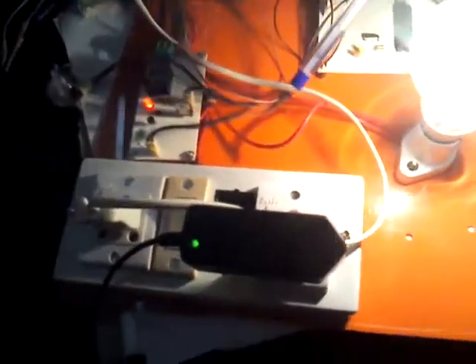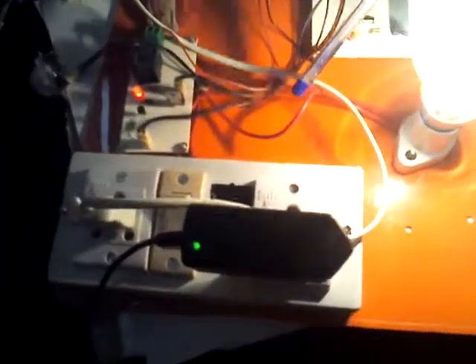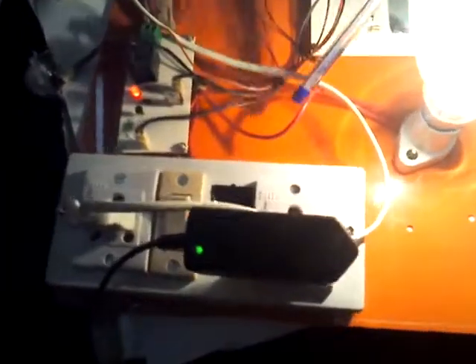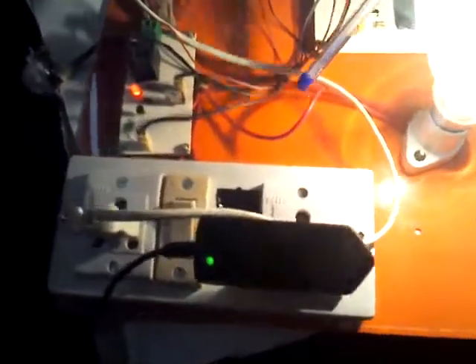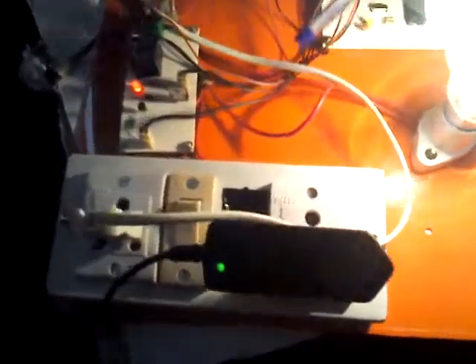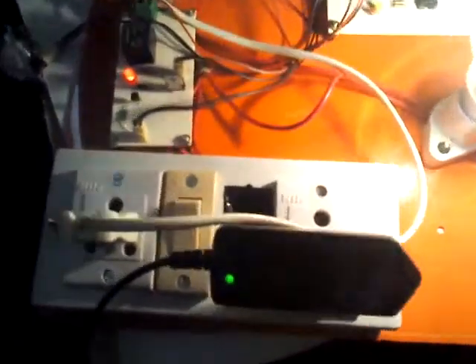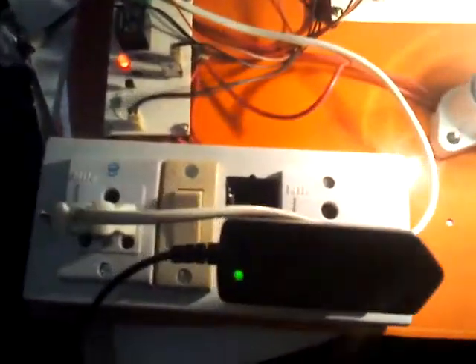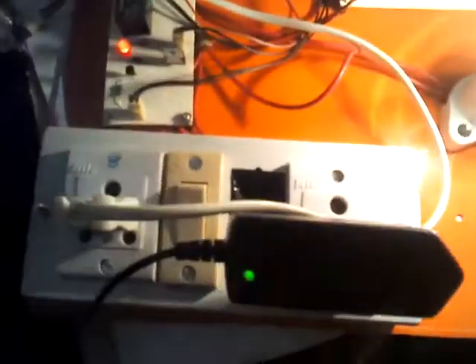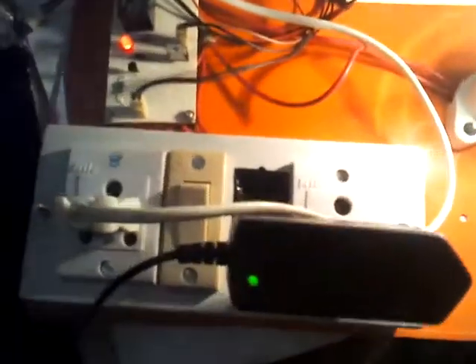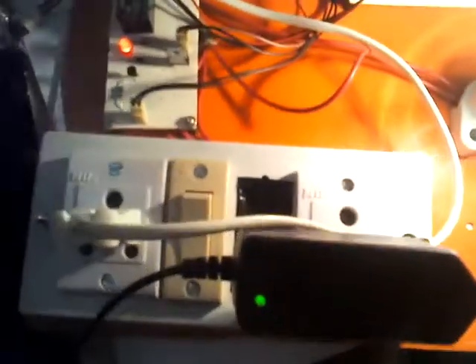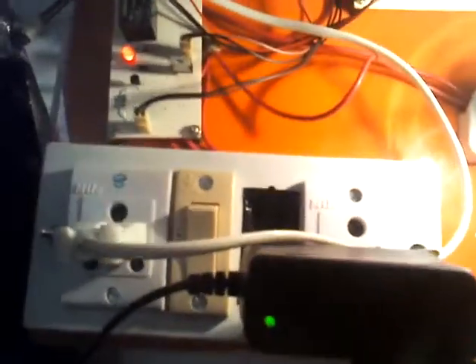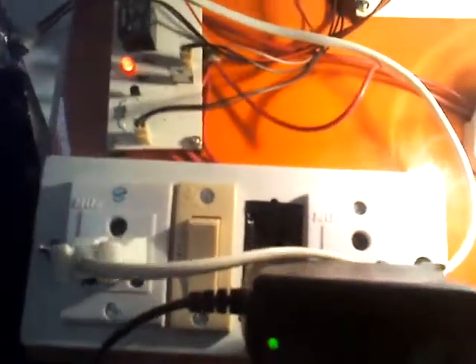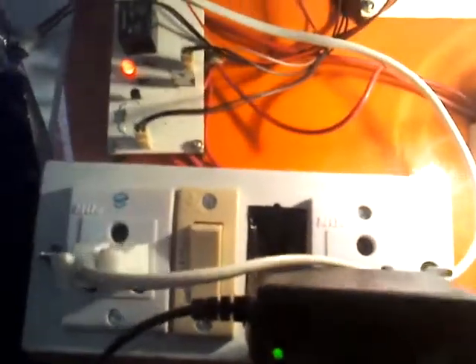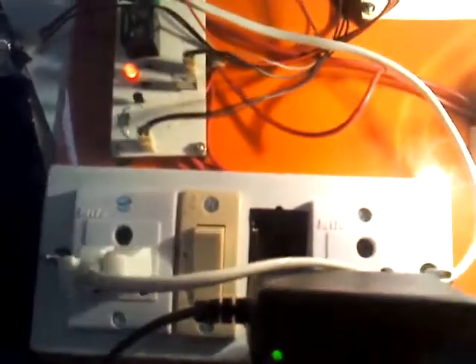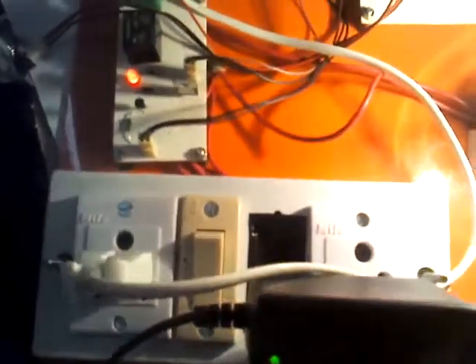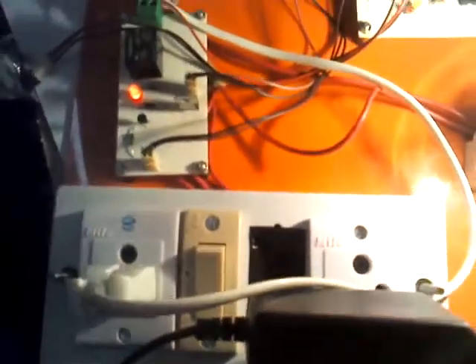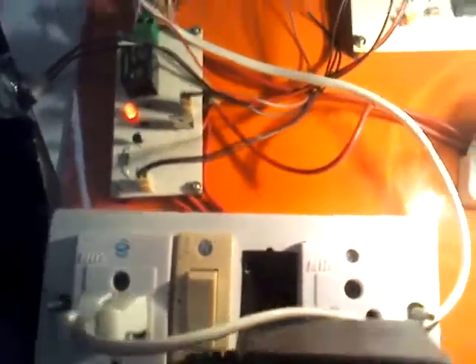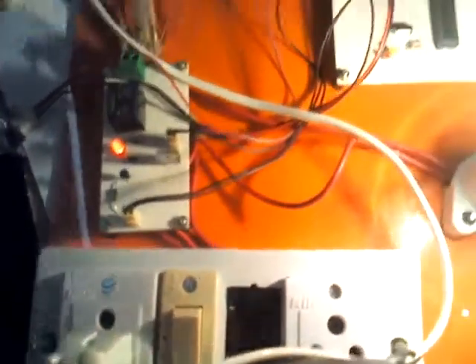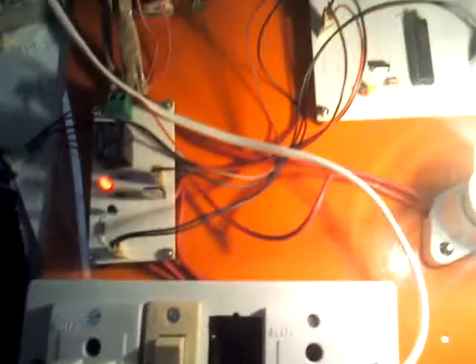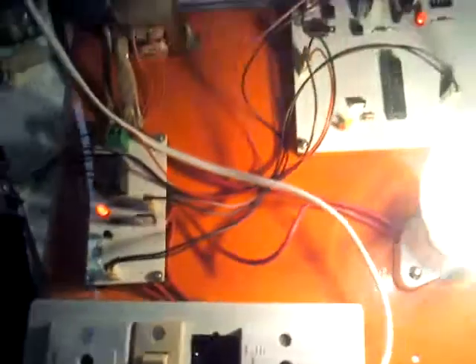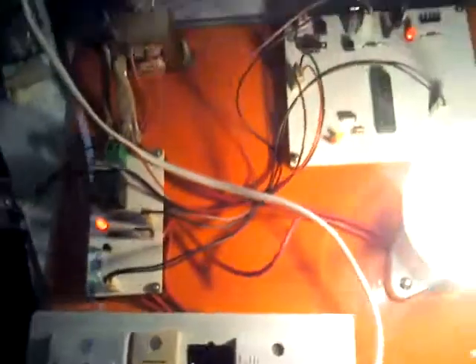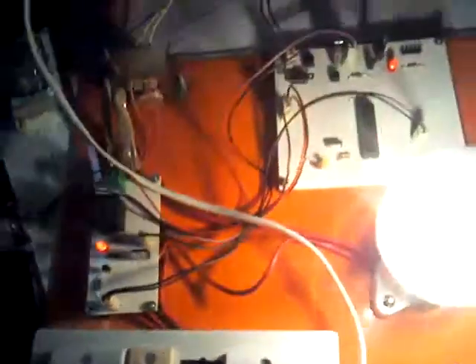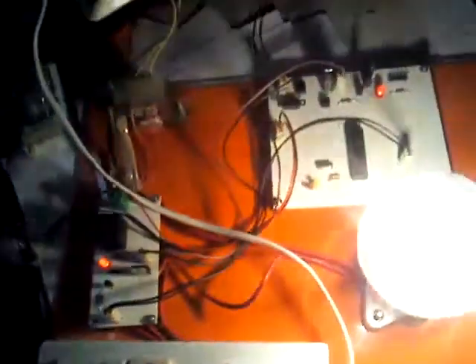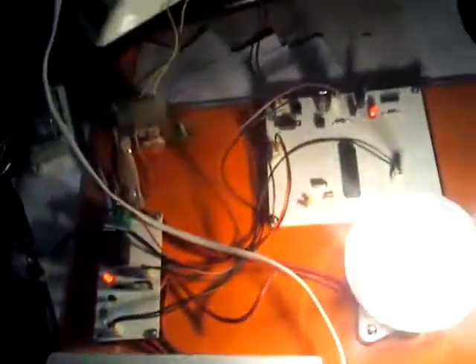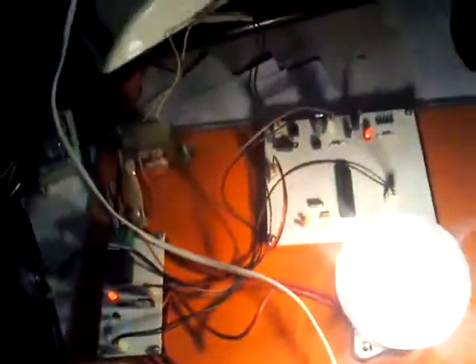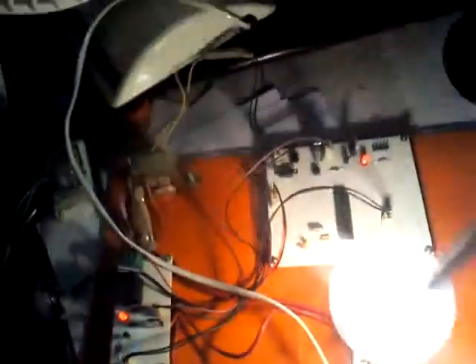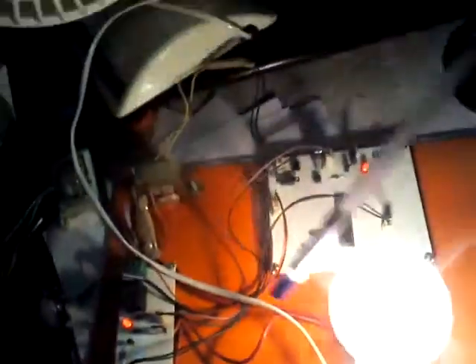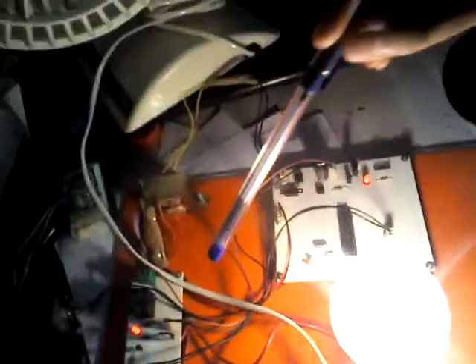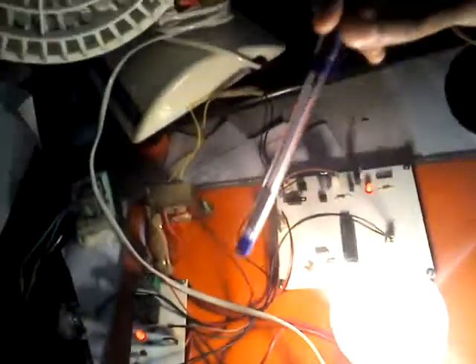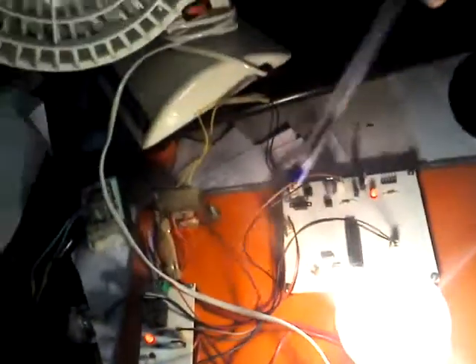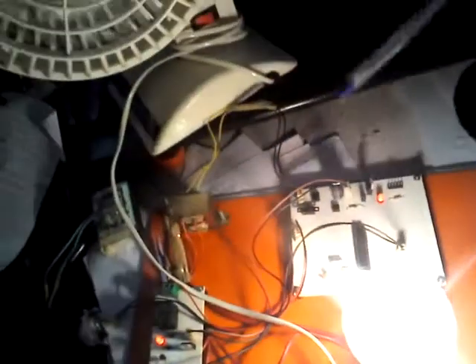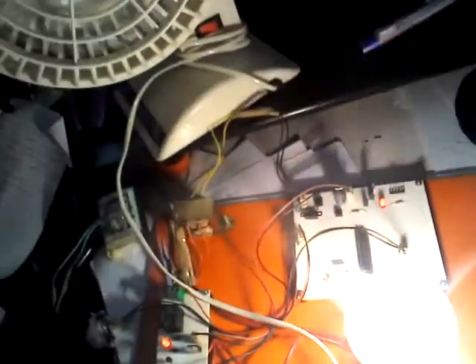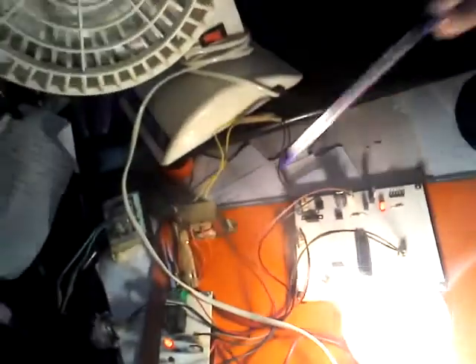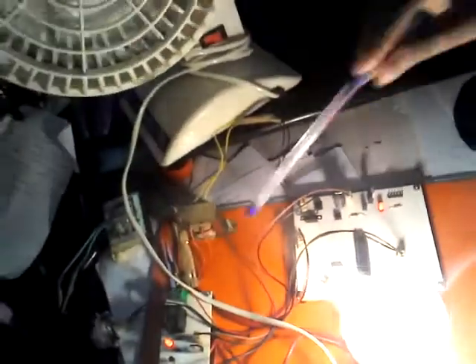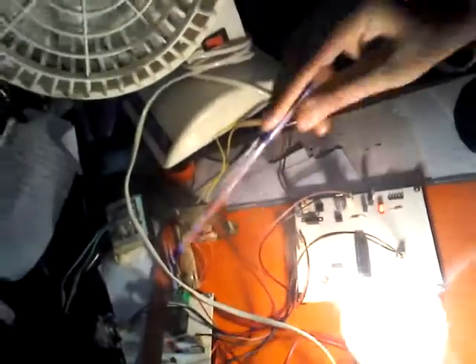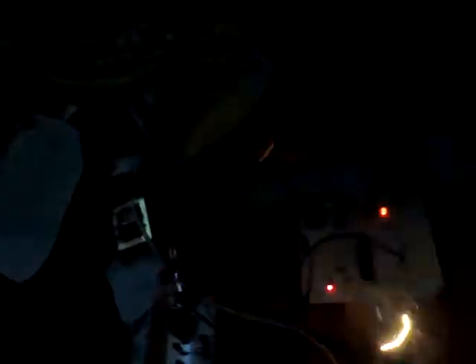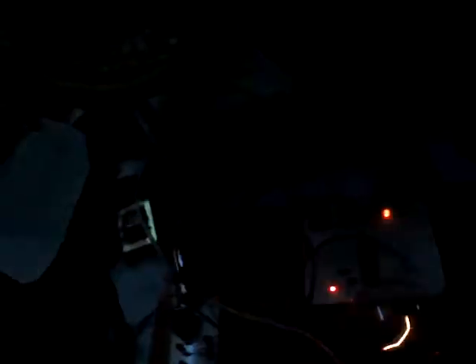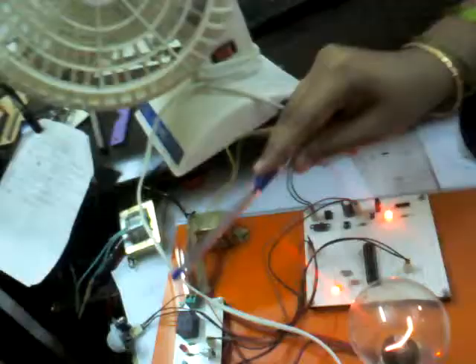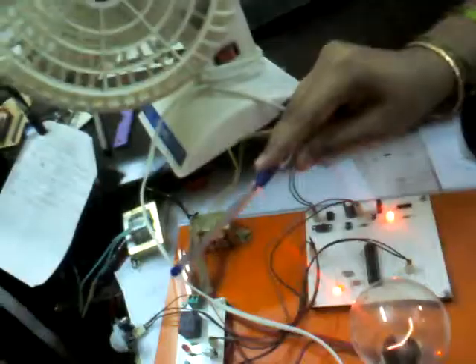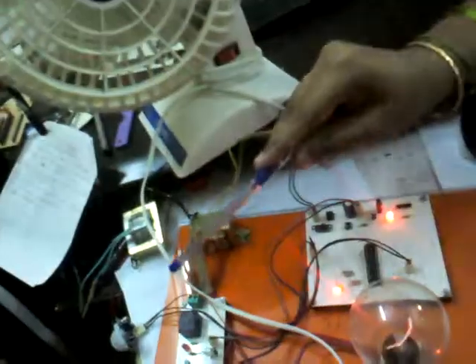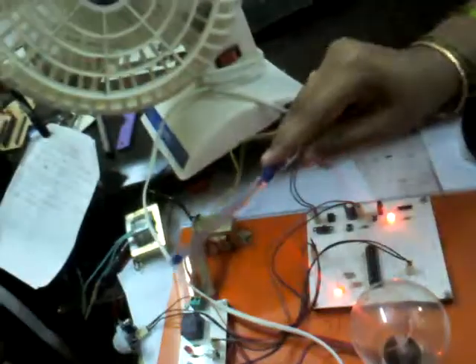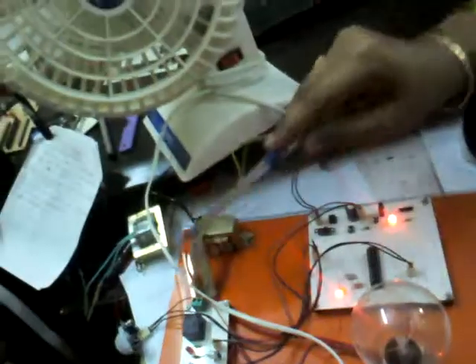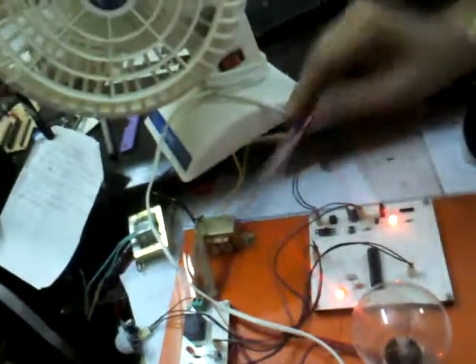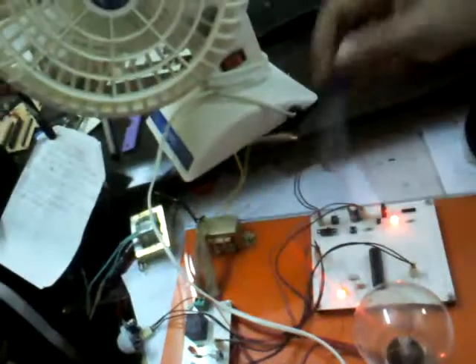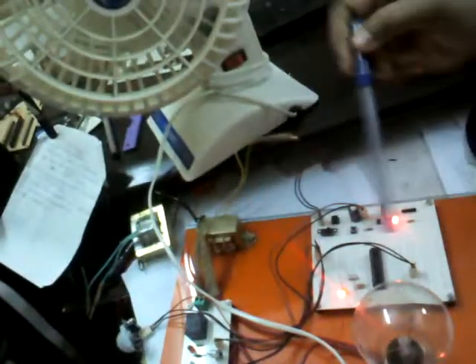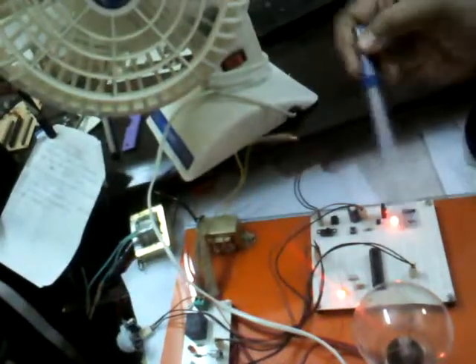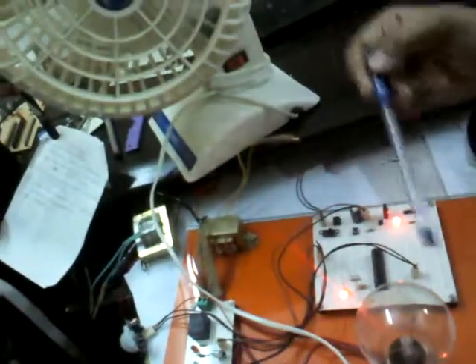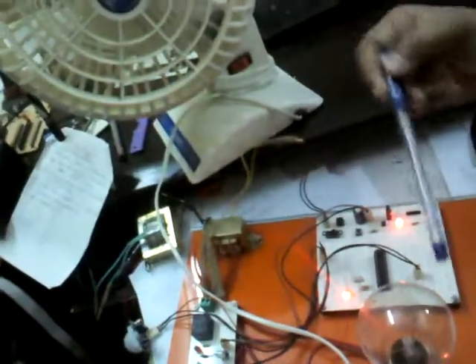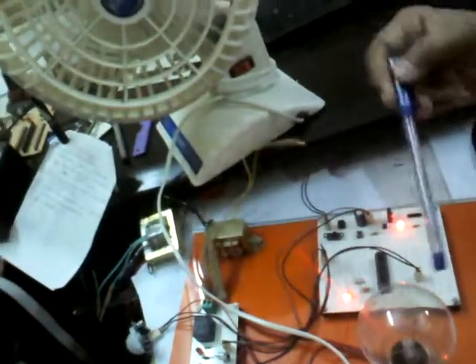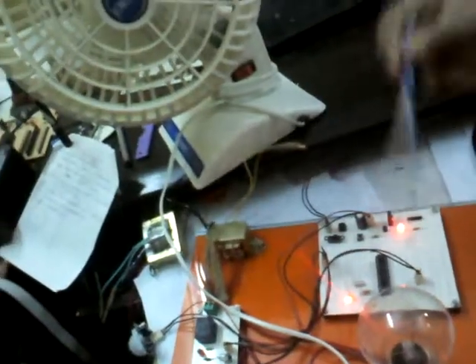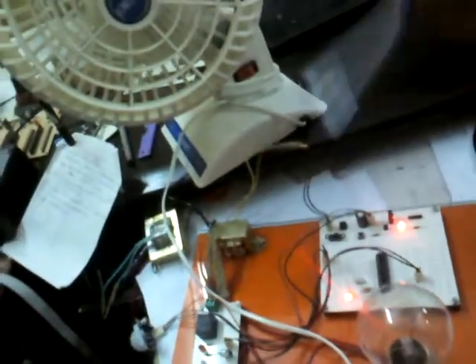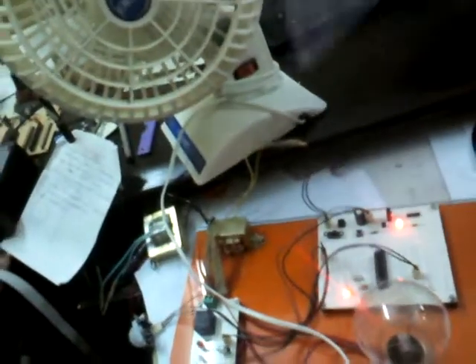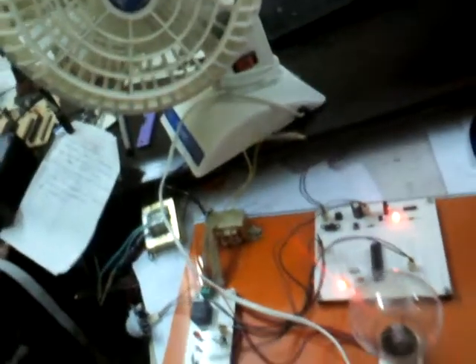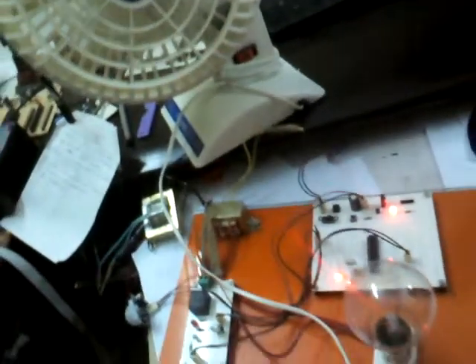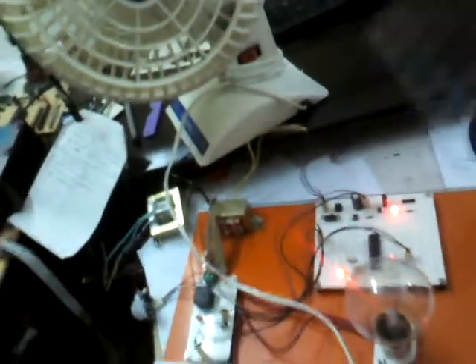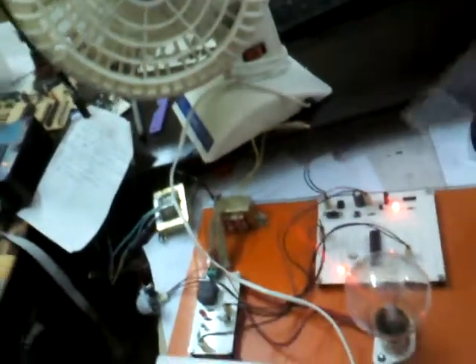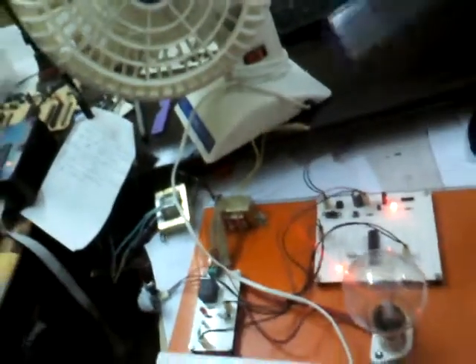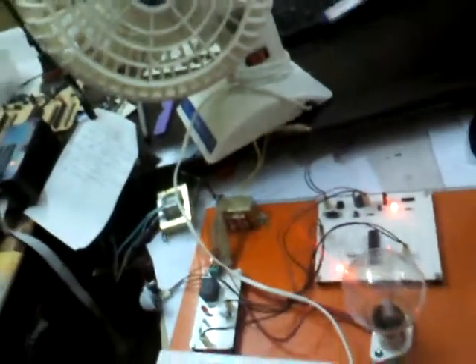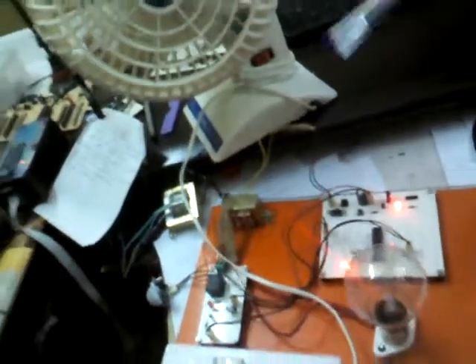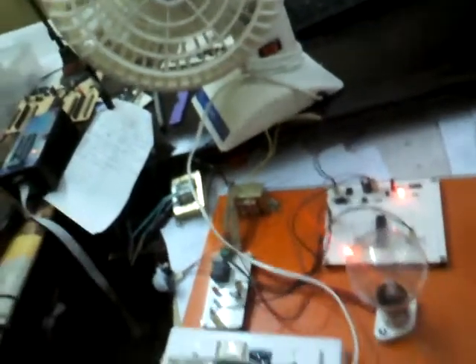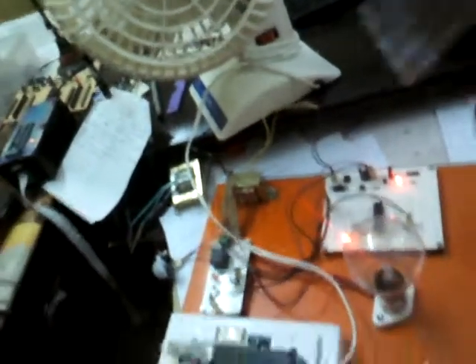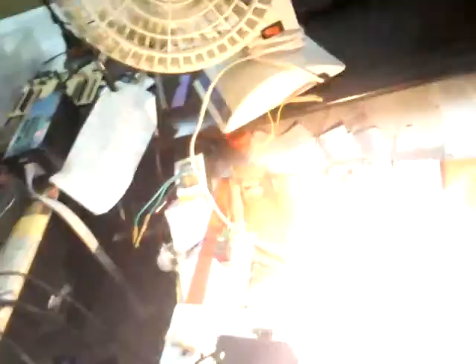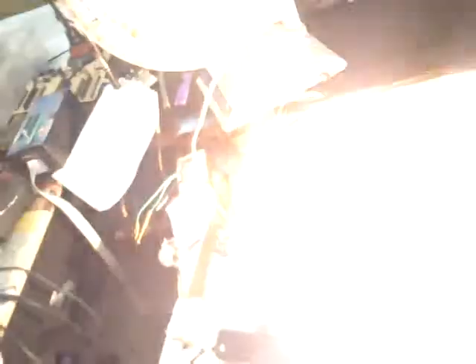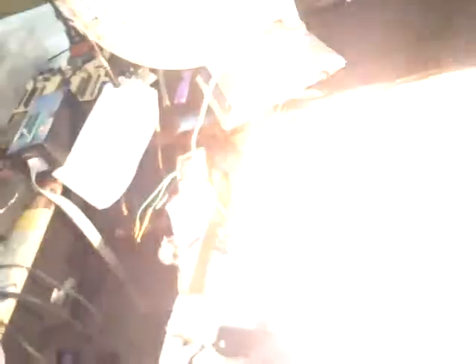As soon as a person is detected, the connected devices are operated automatically.